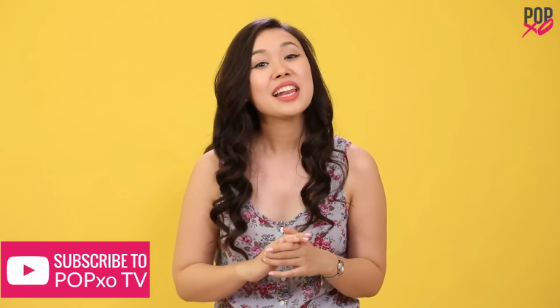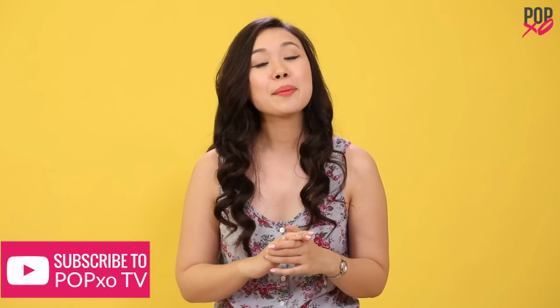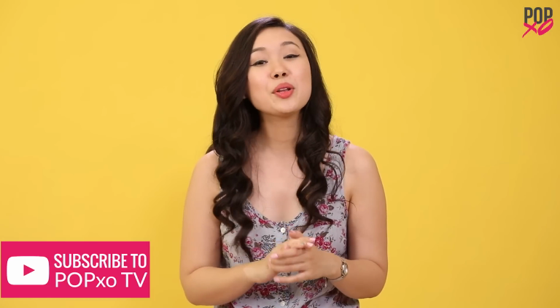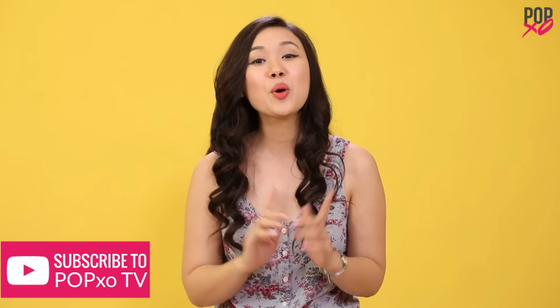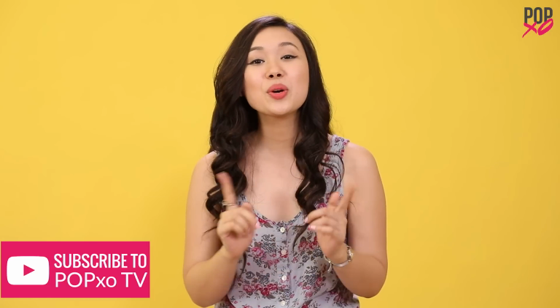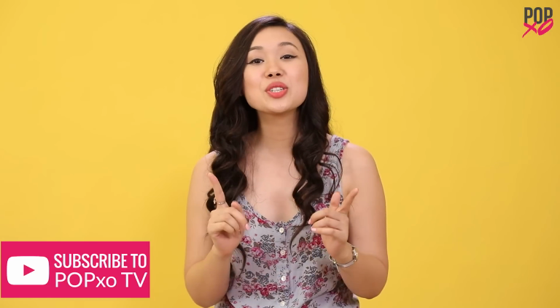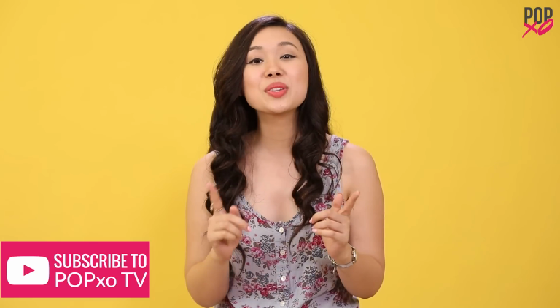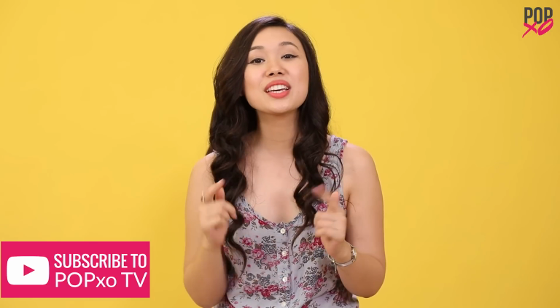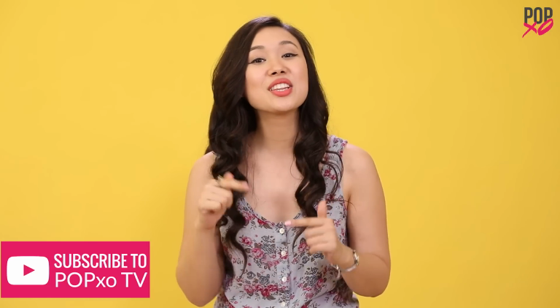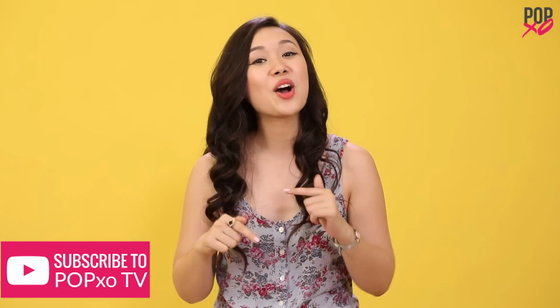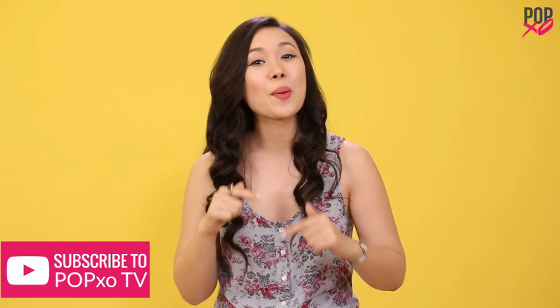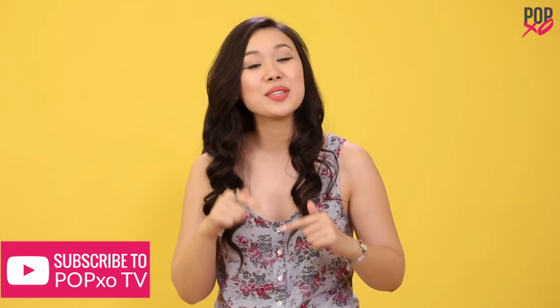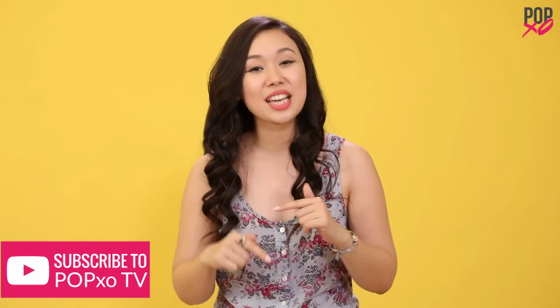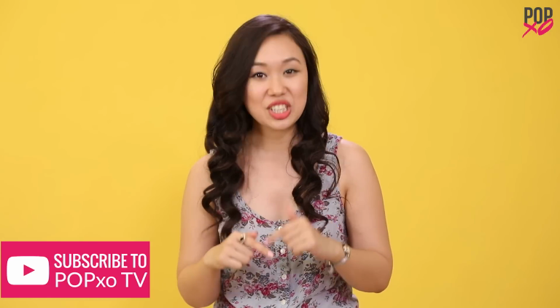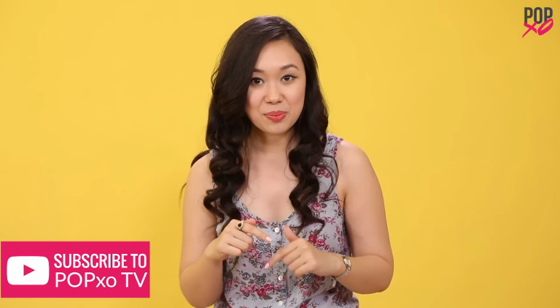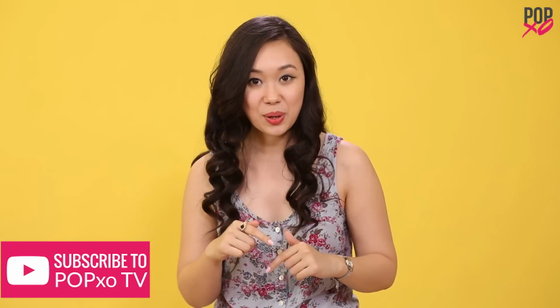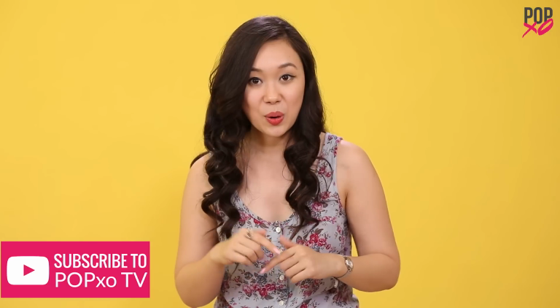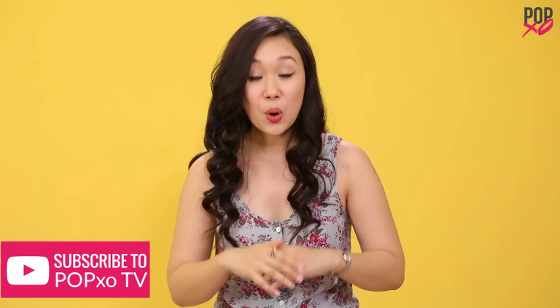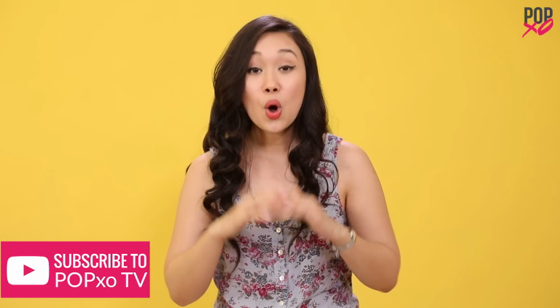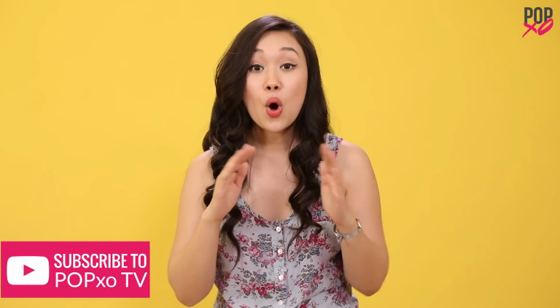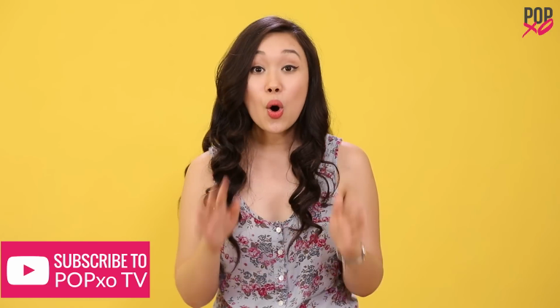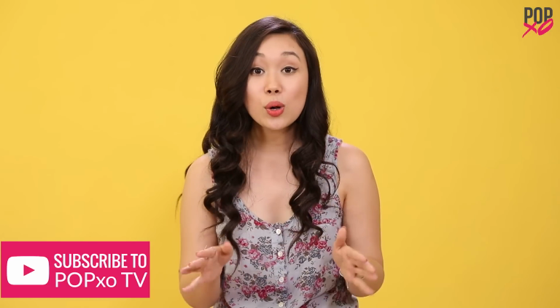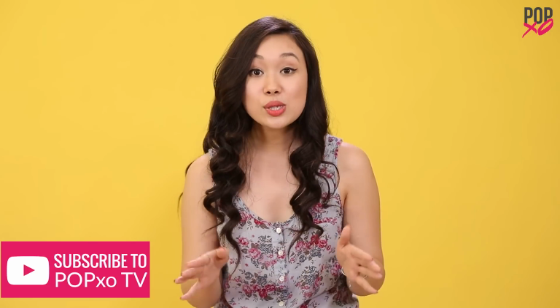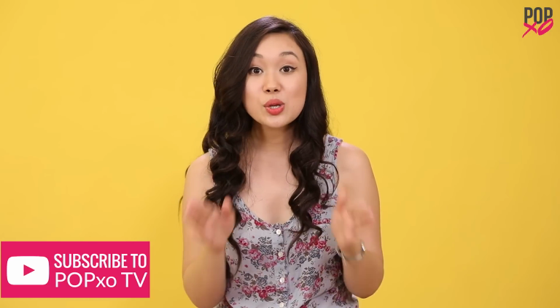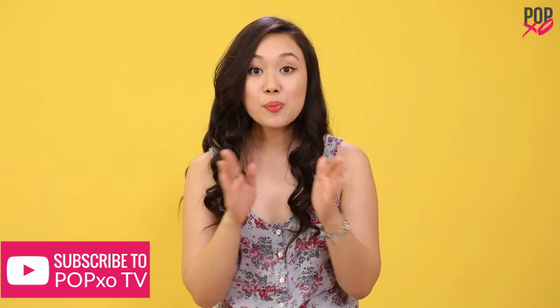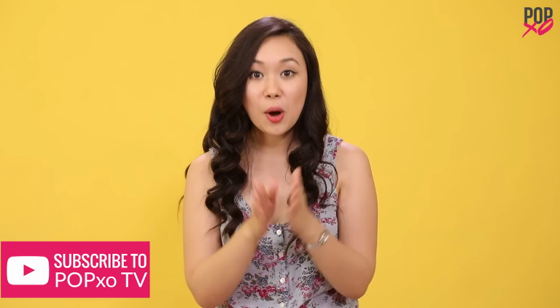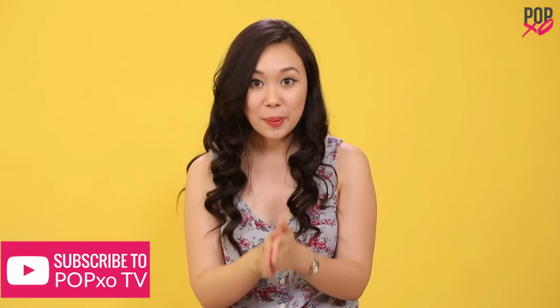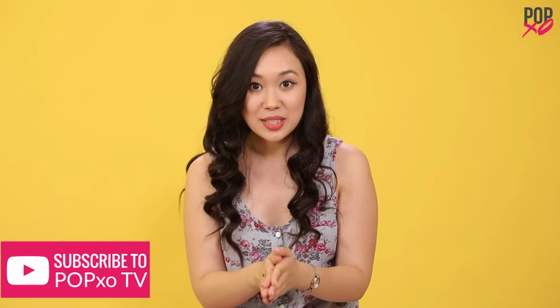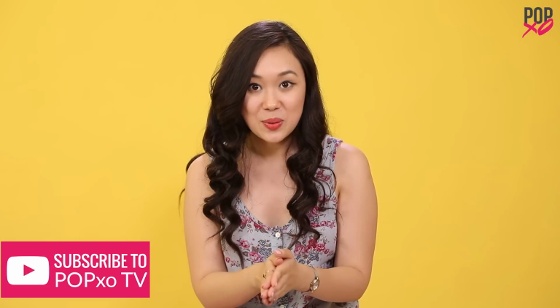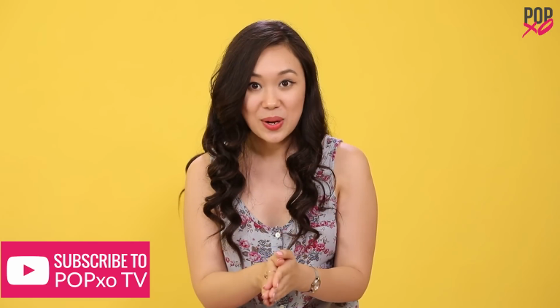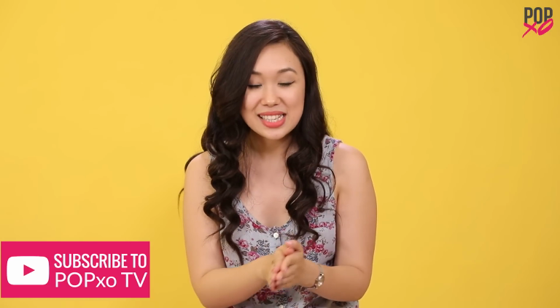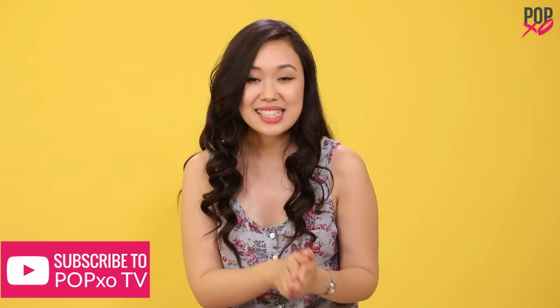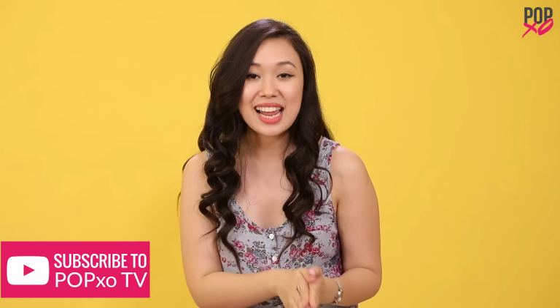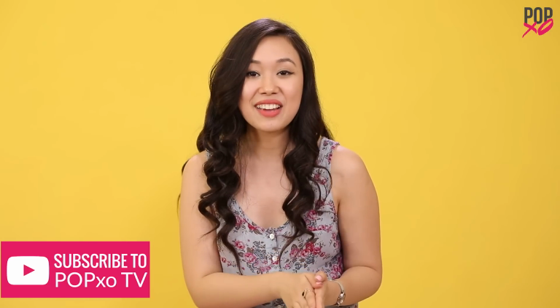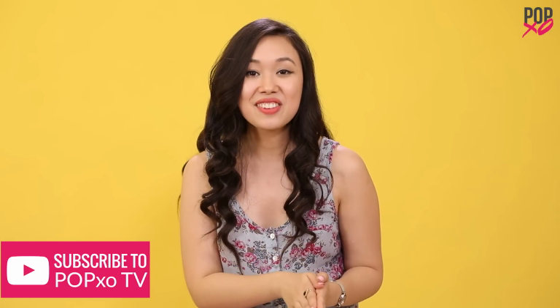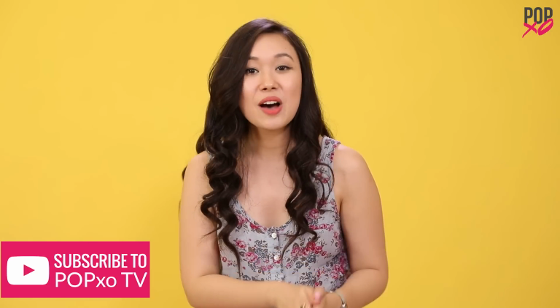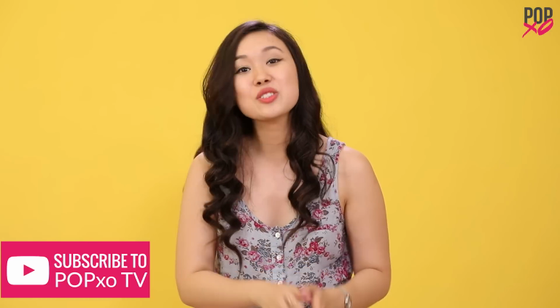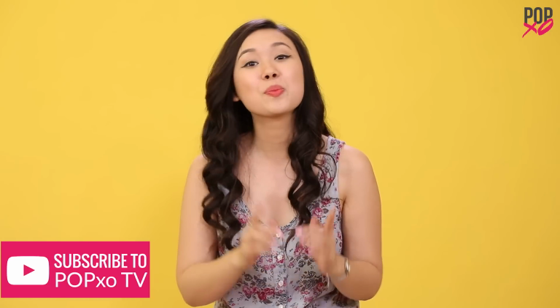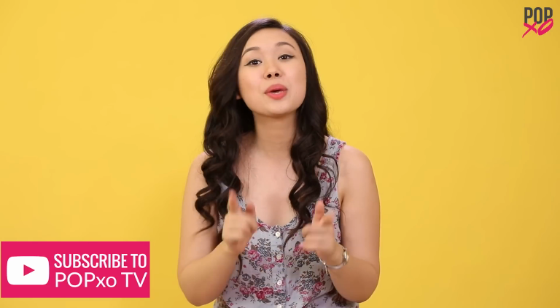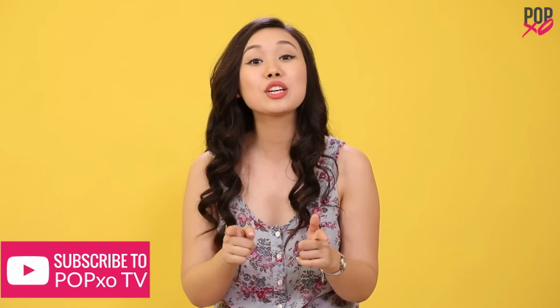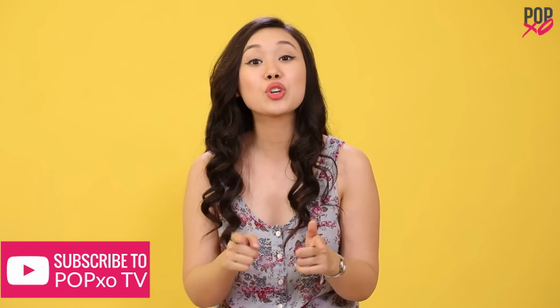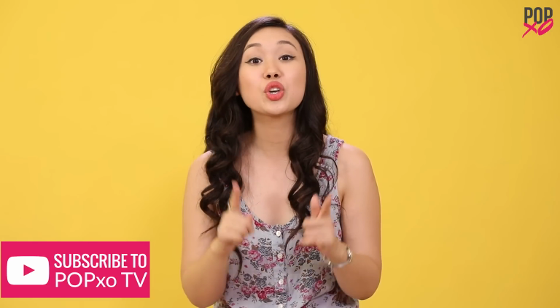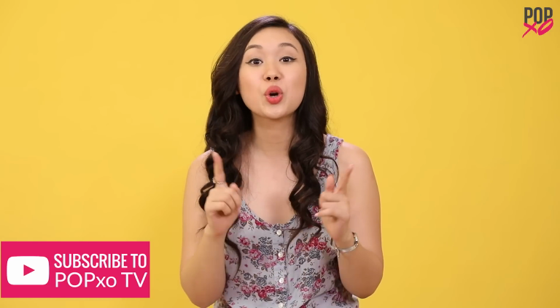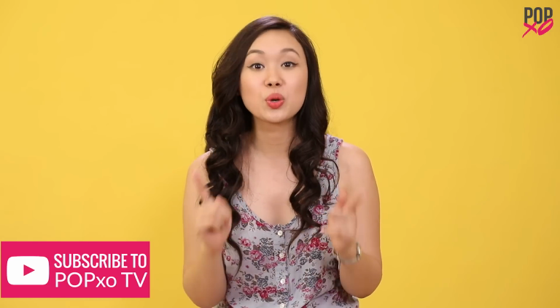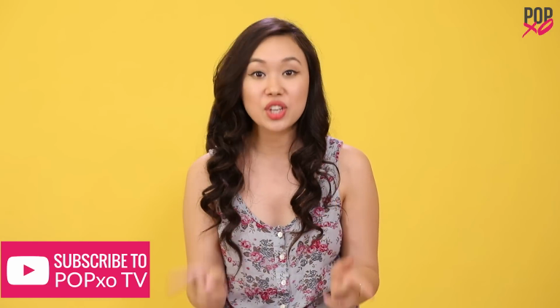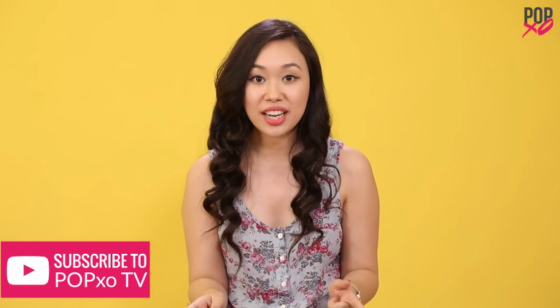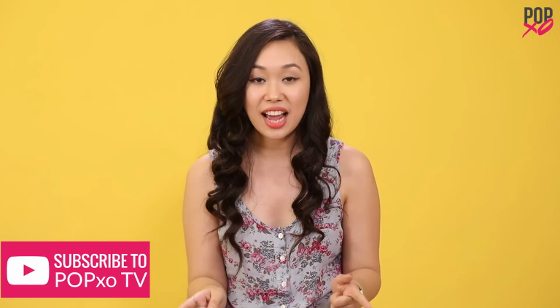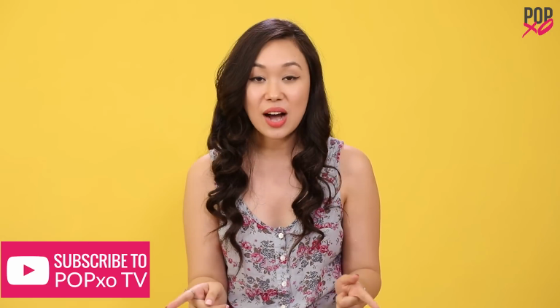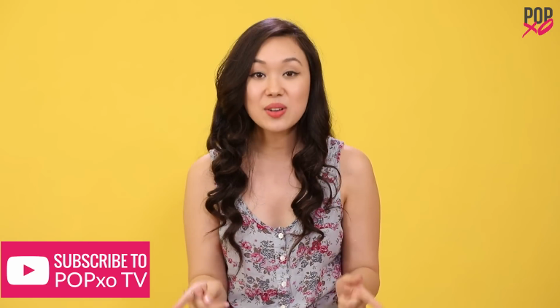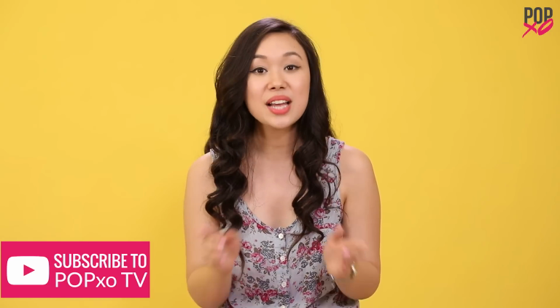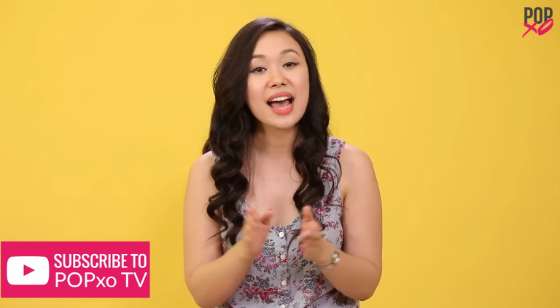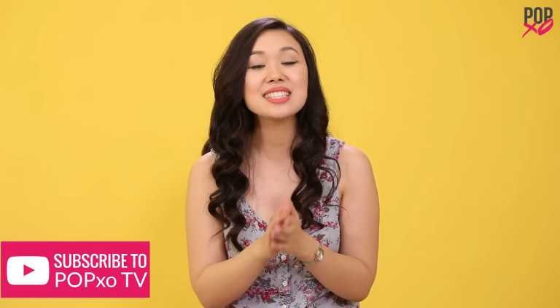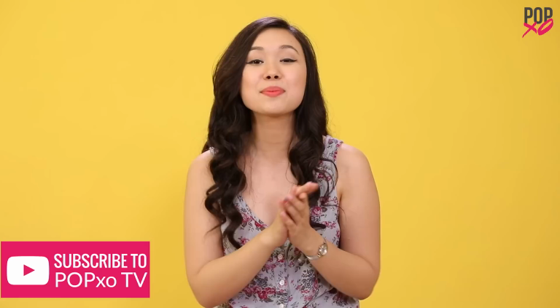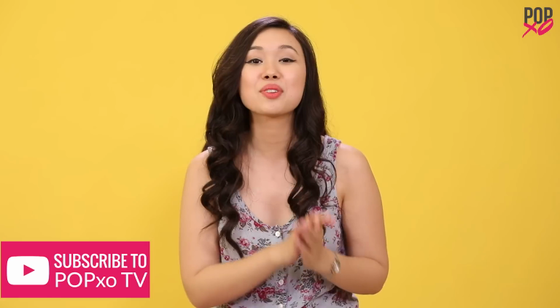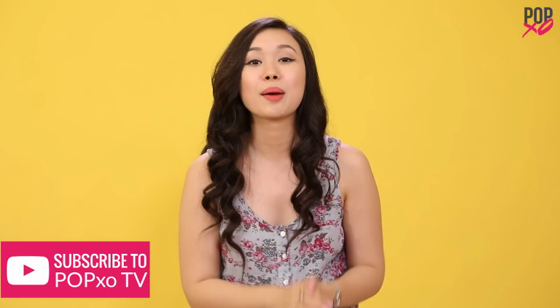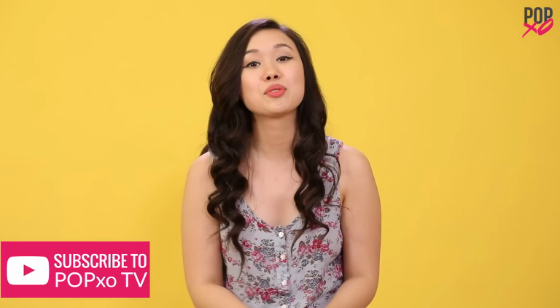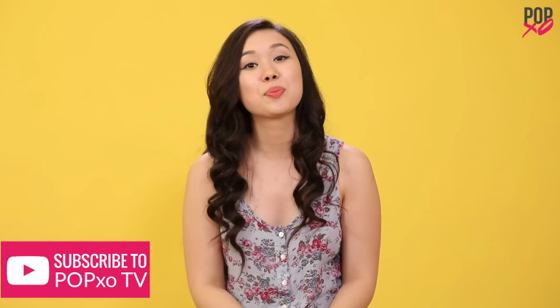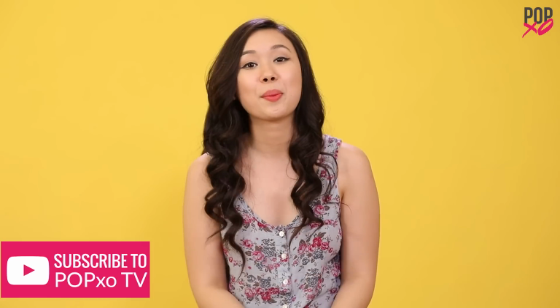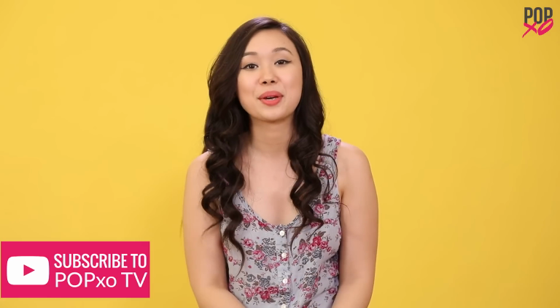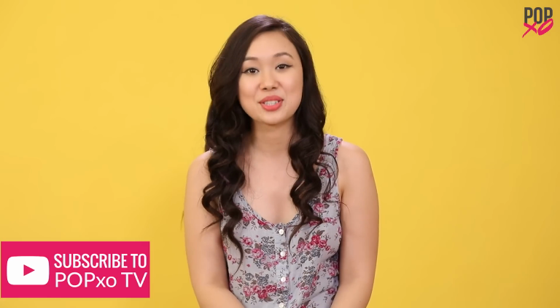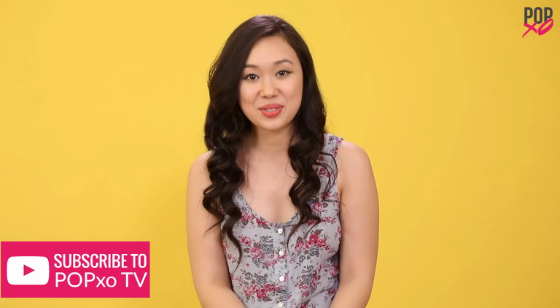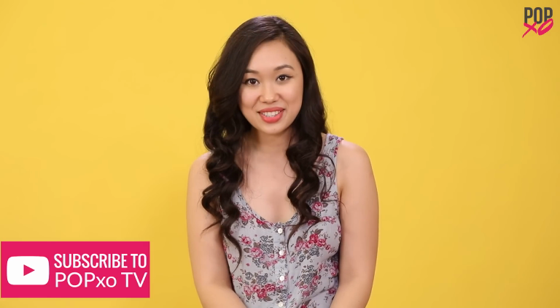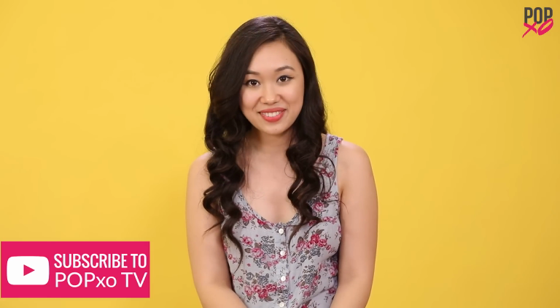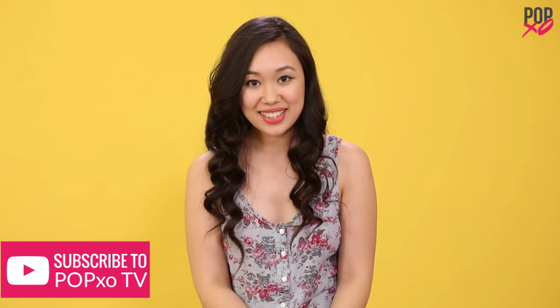Let me know what you think in the comment section below. Also, PopXO World is live now, so make sure you go check it out and subscribe to PopXO TV.